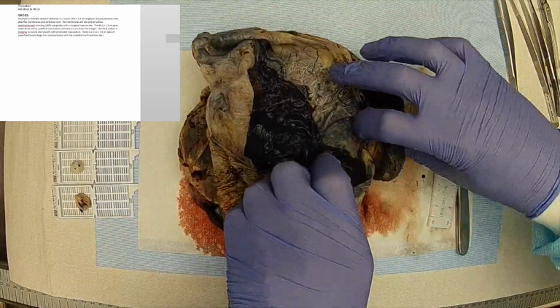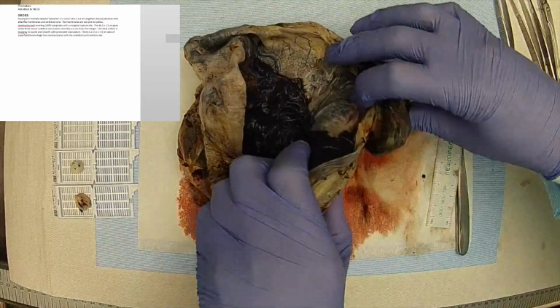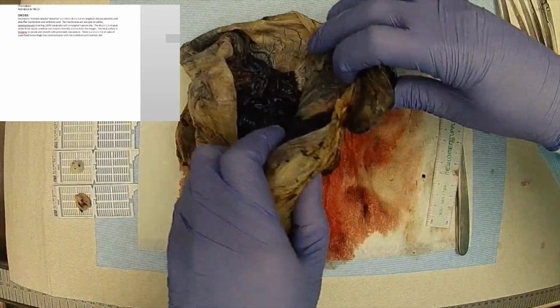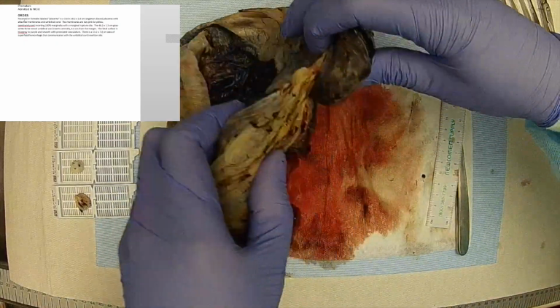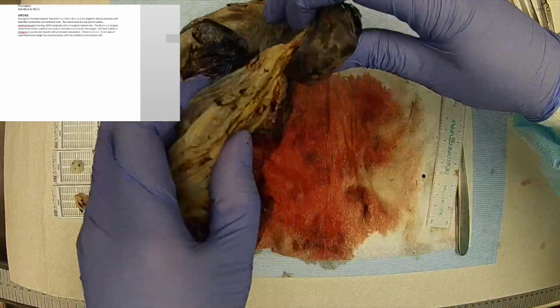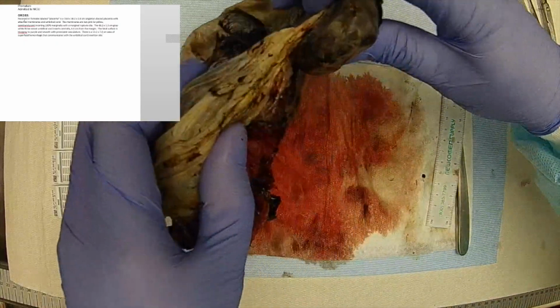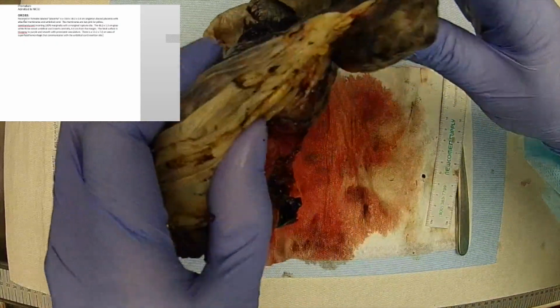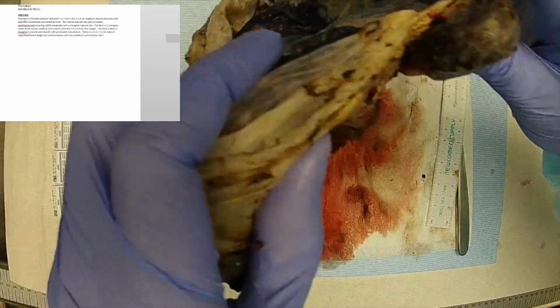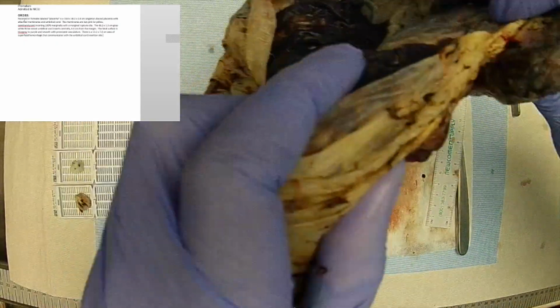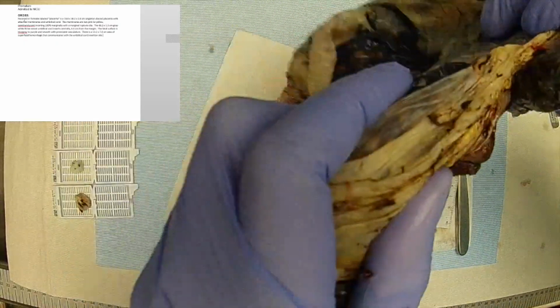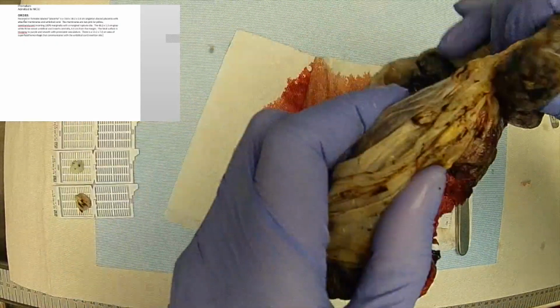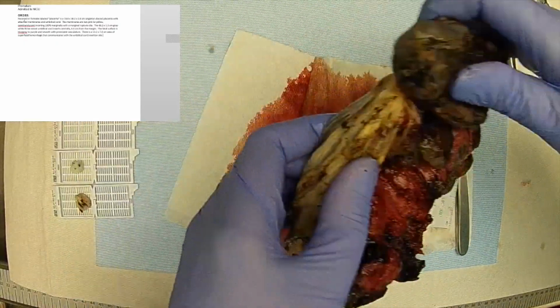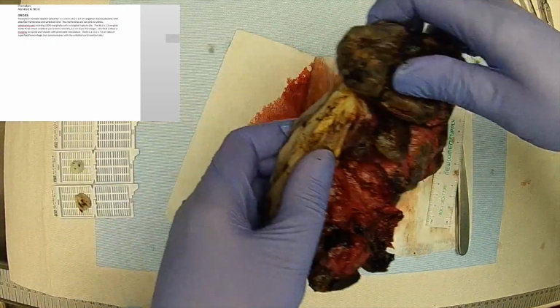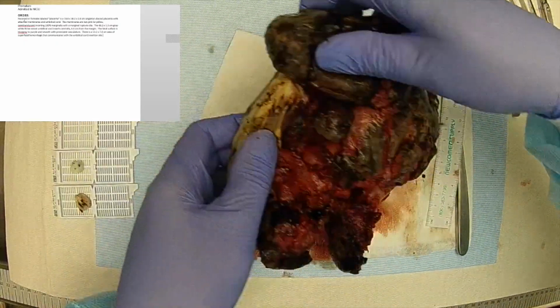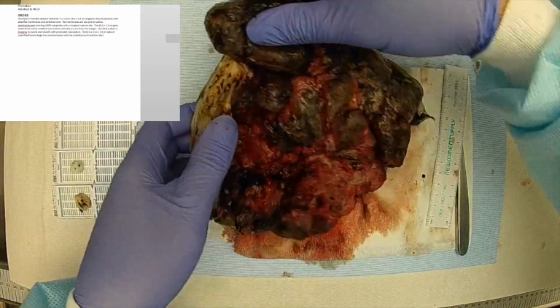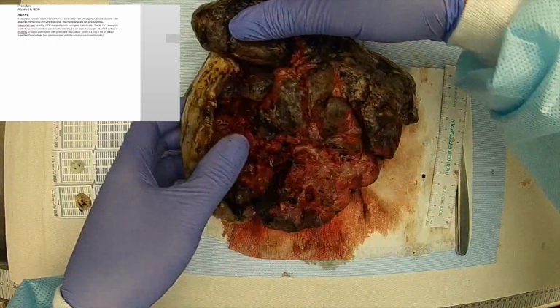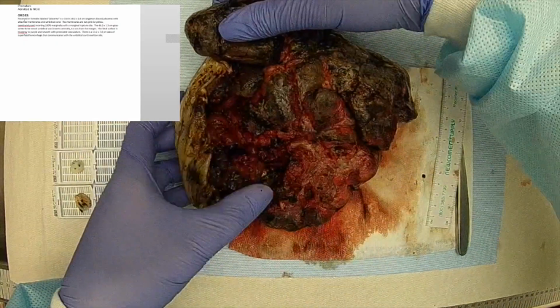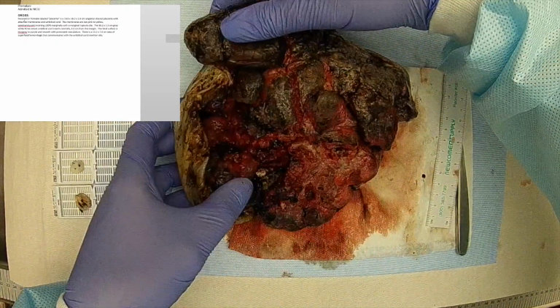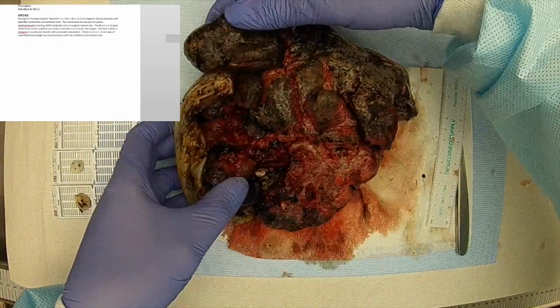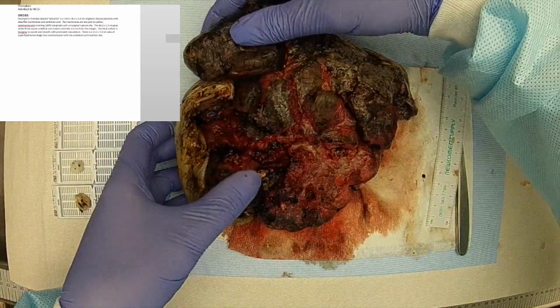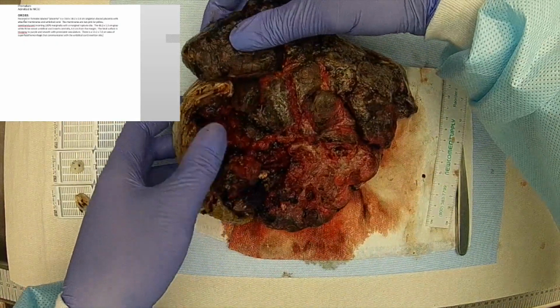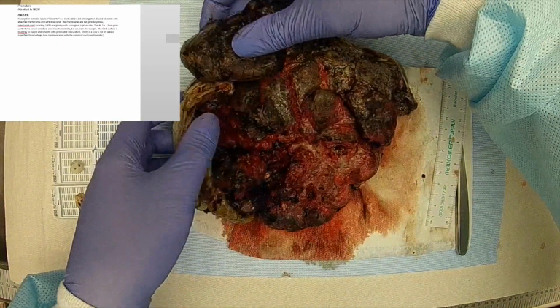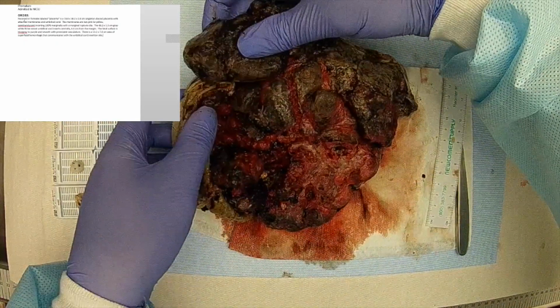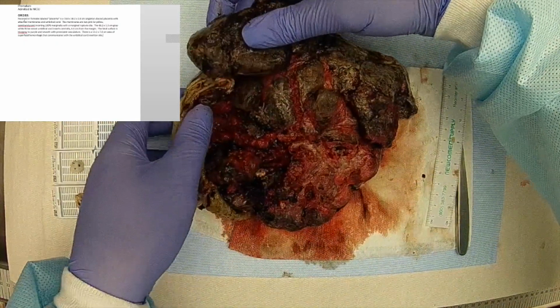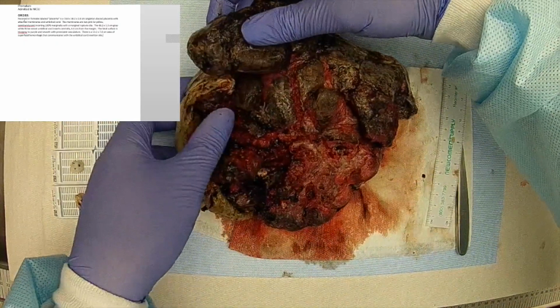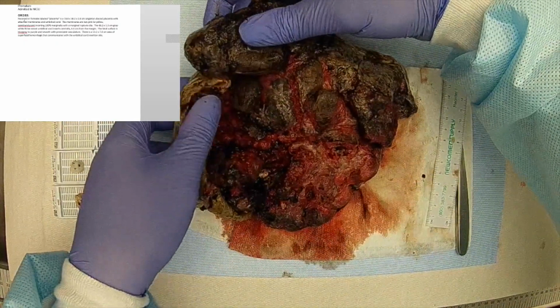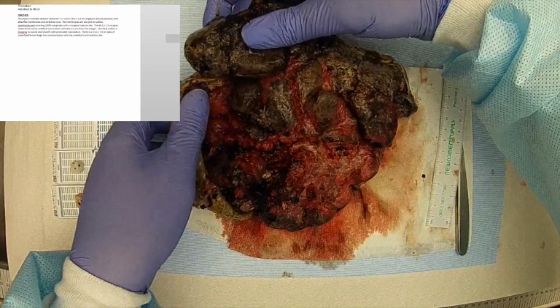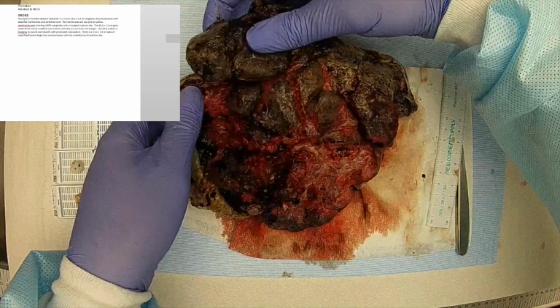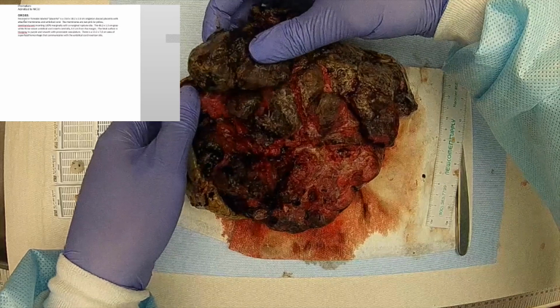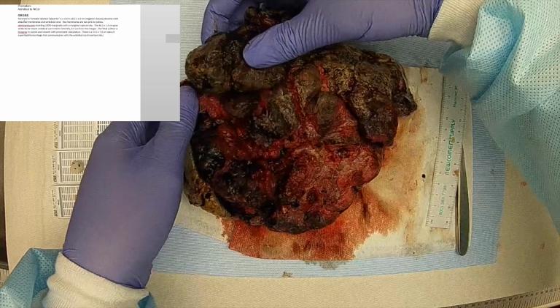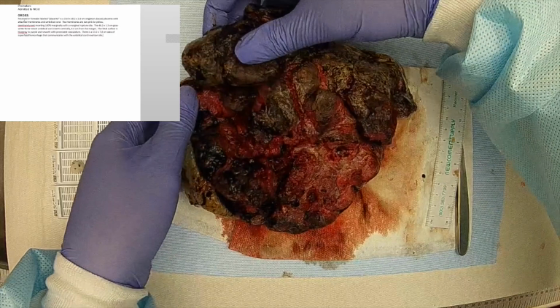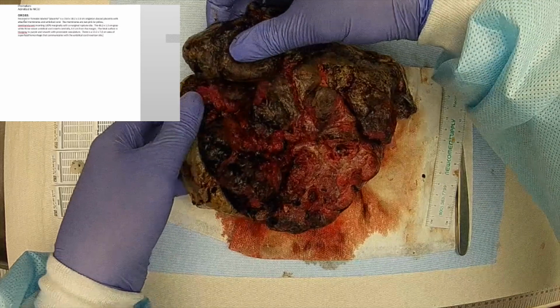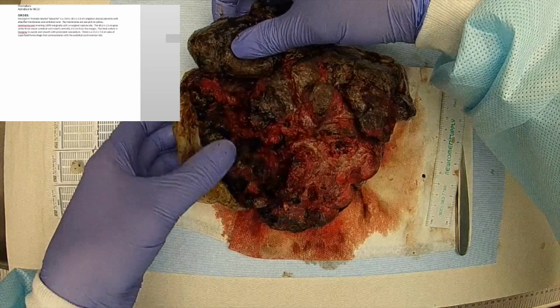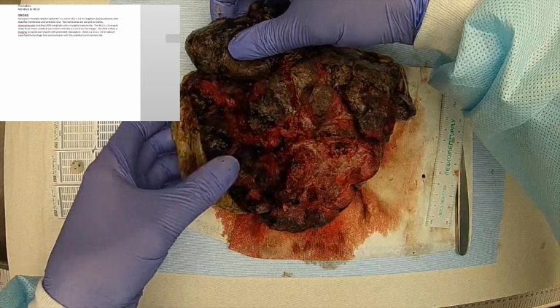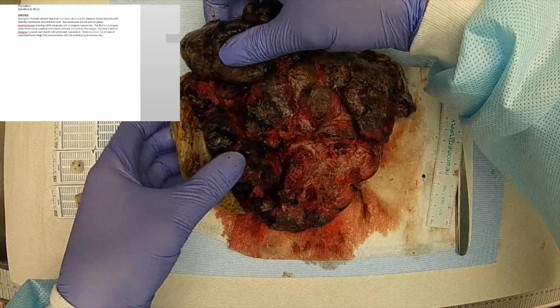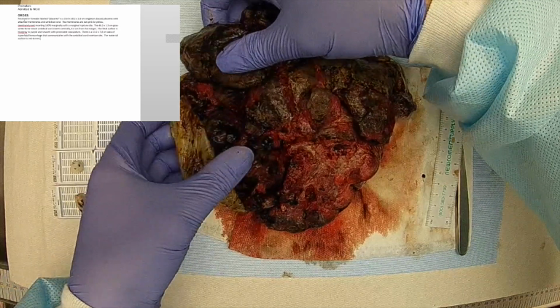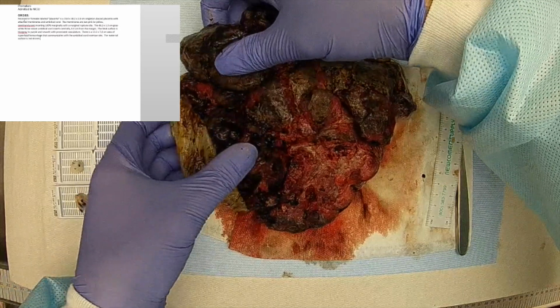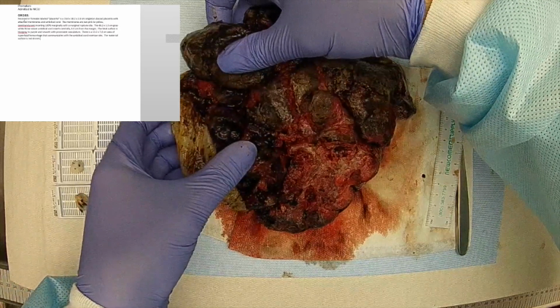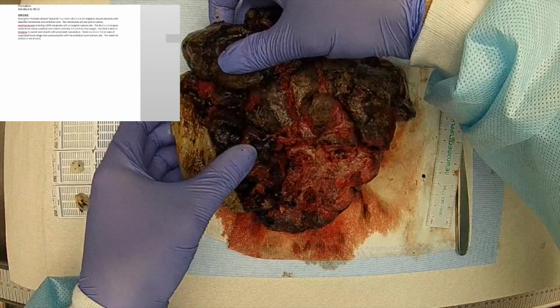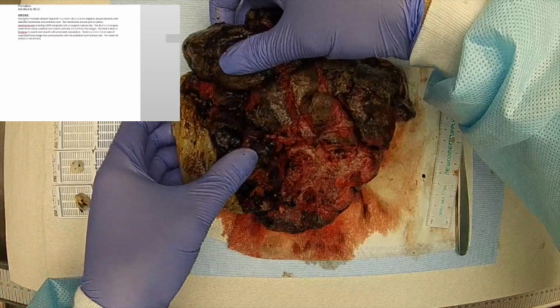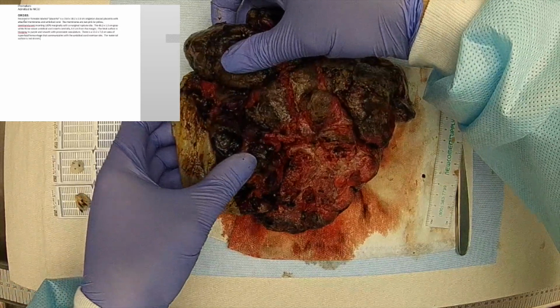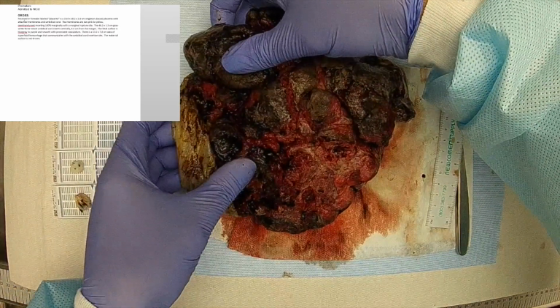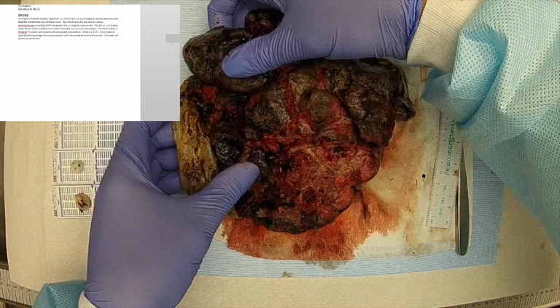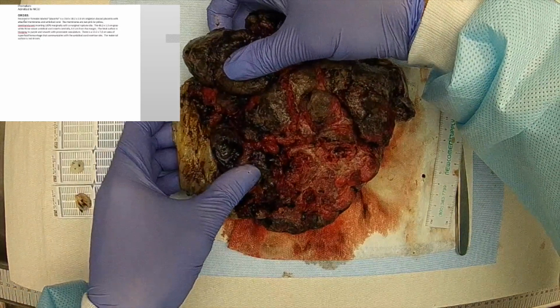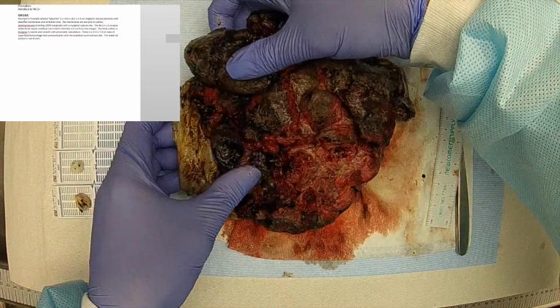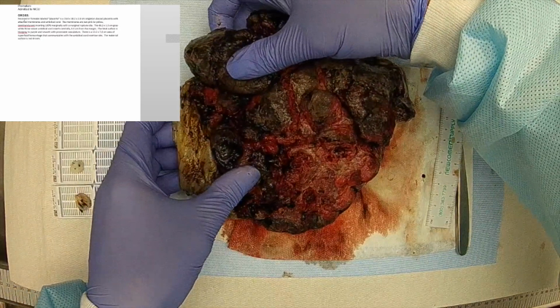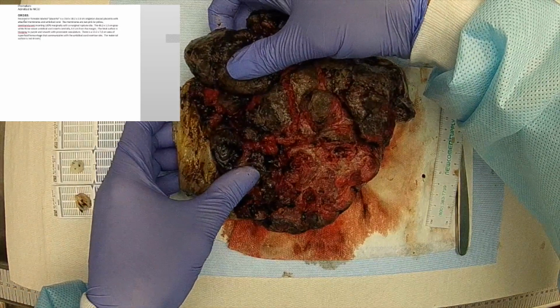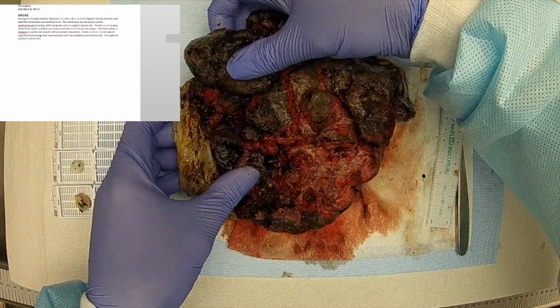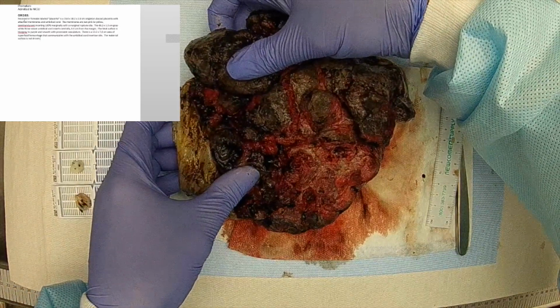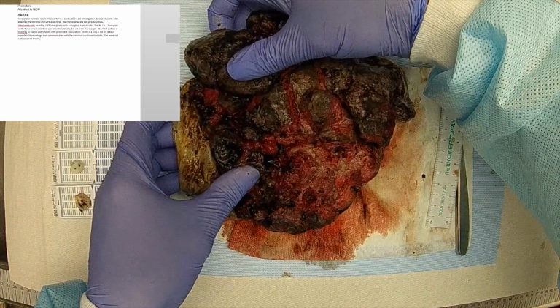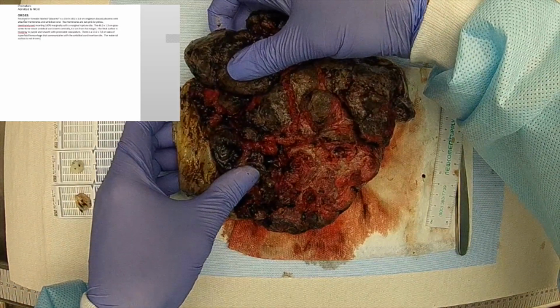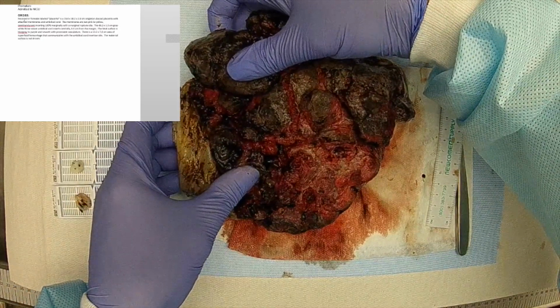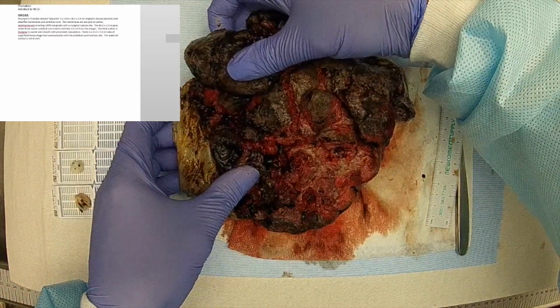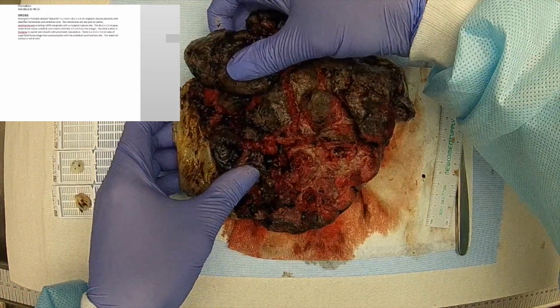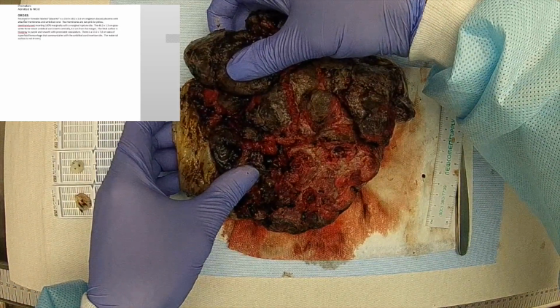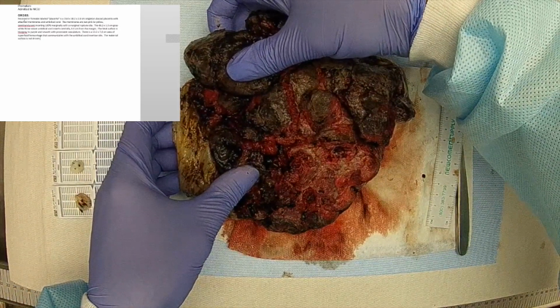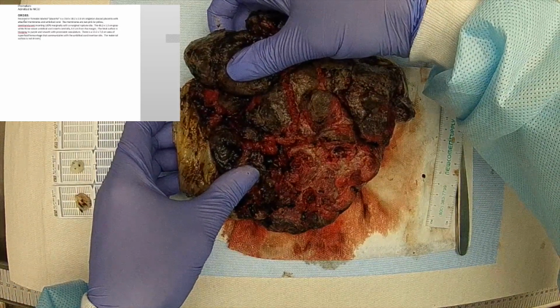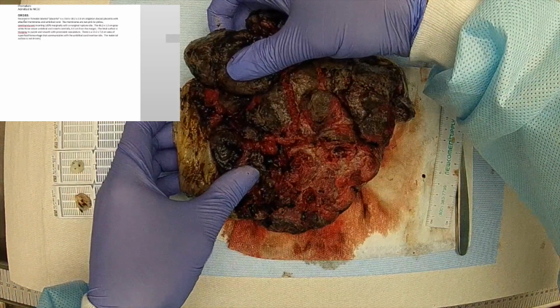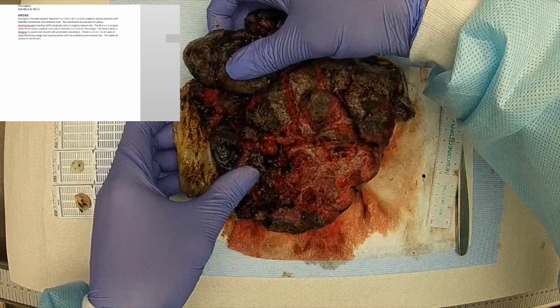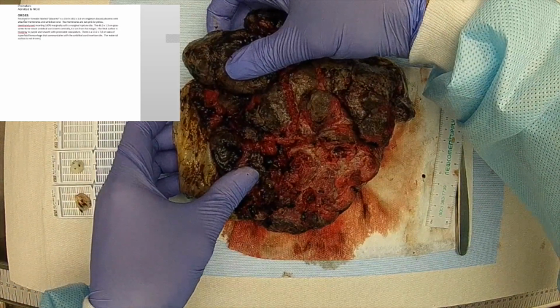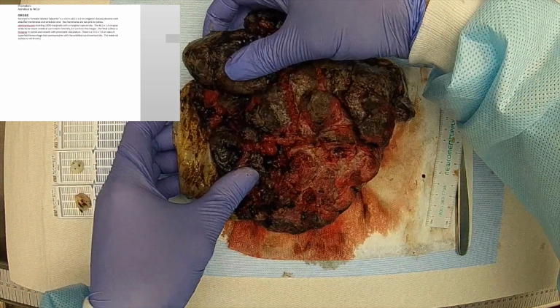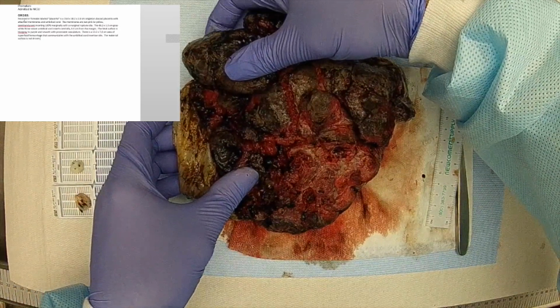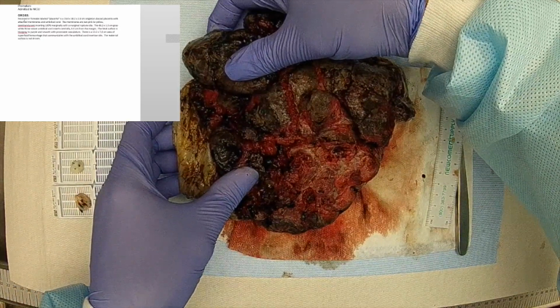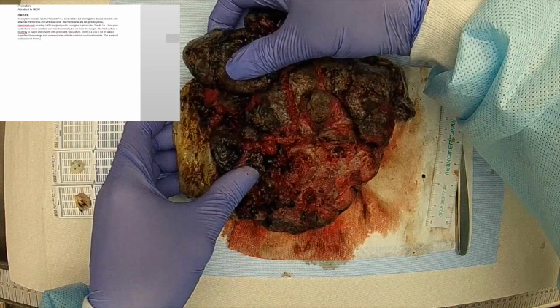The maternal surface is red-brown. The cotyledons are torn but grossly appear complete.